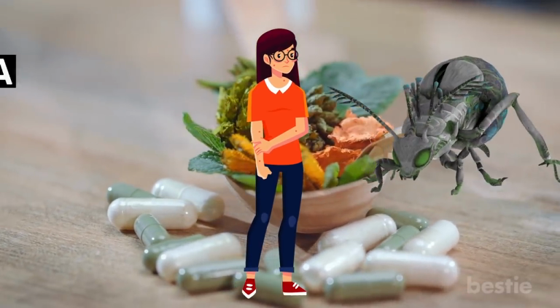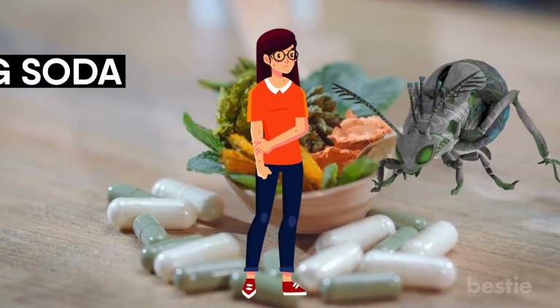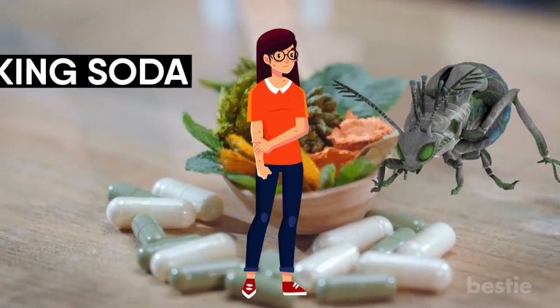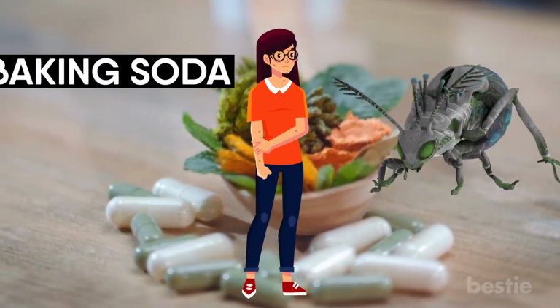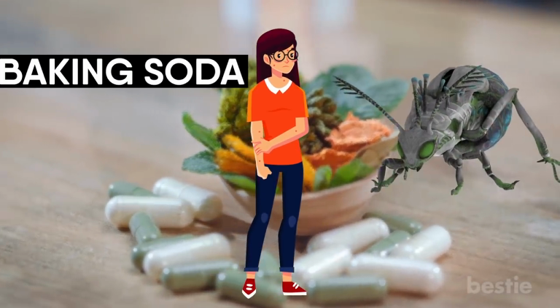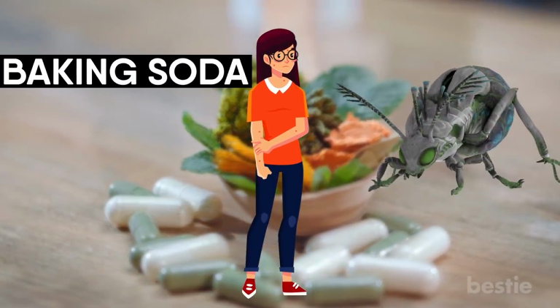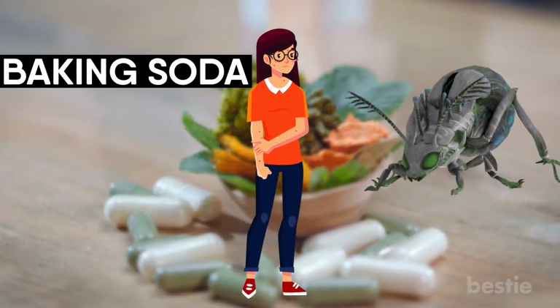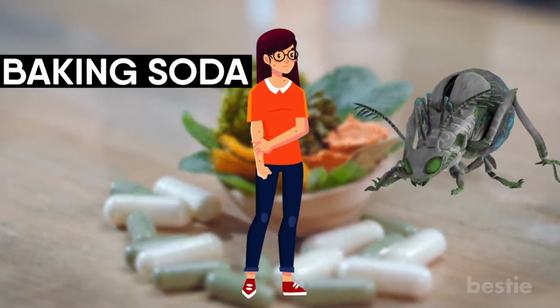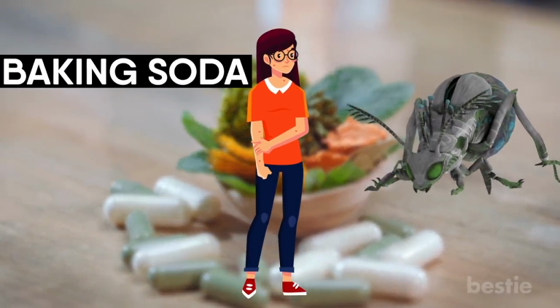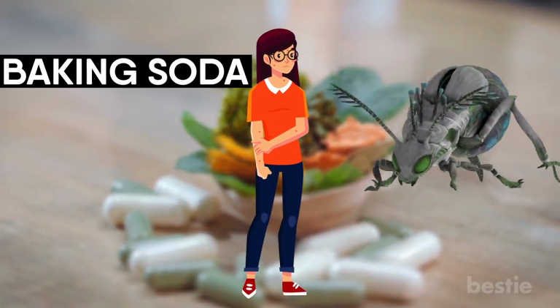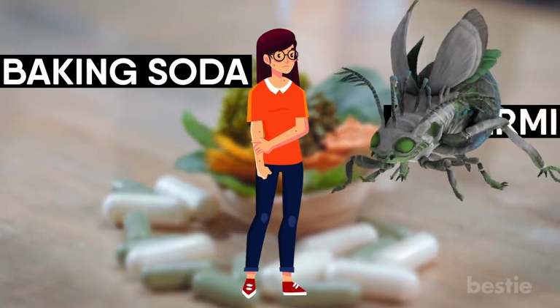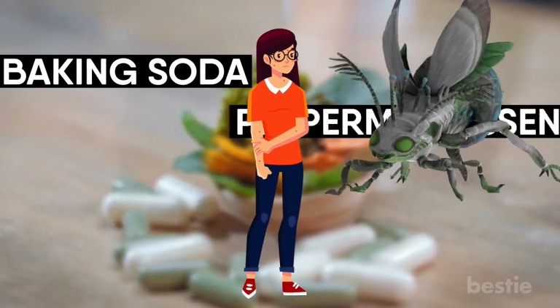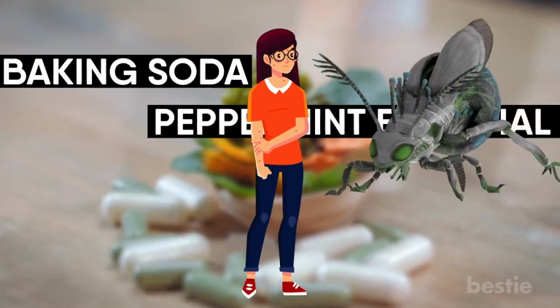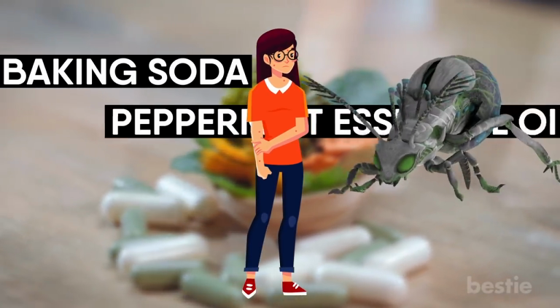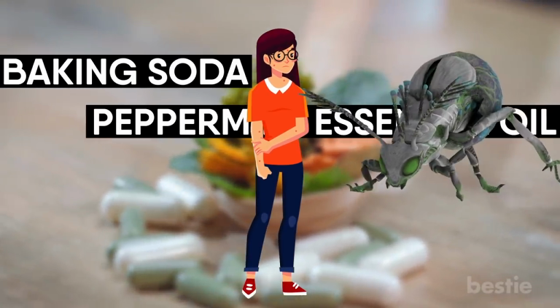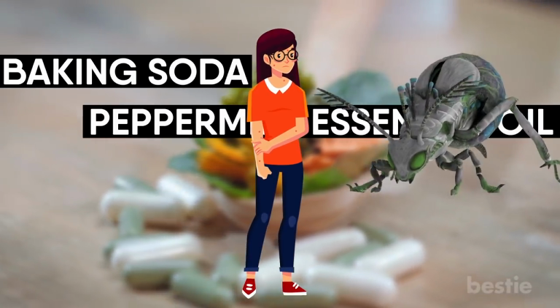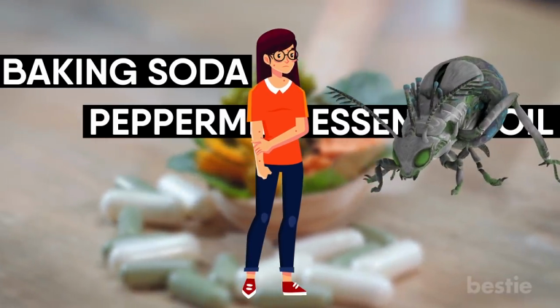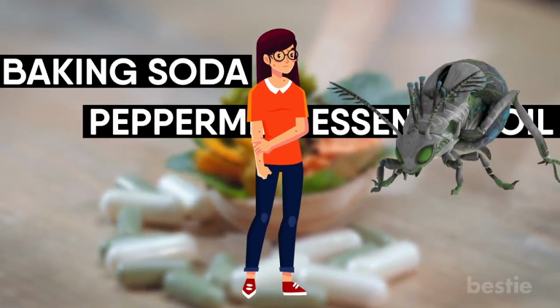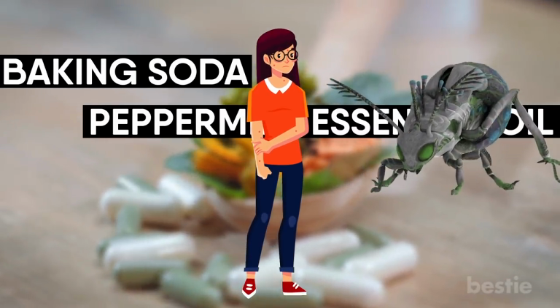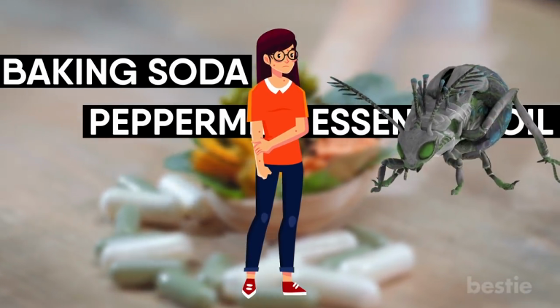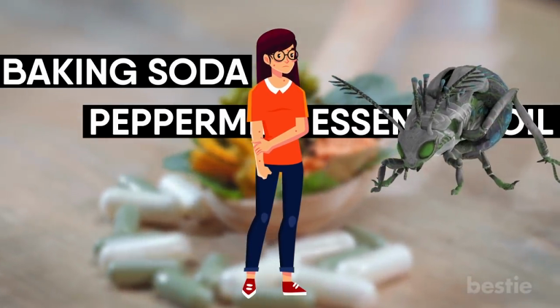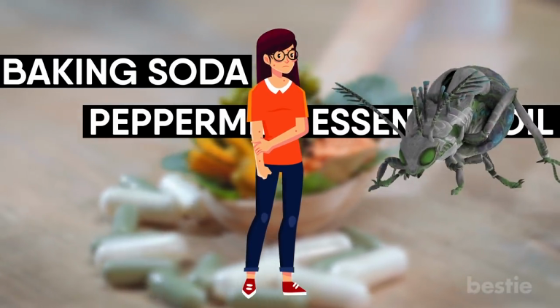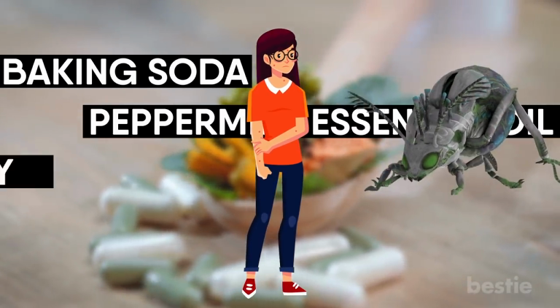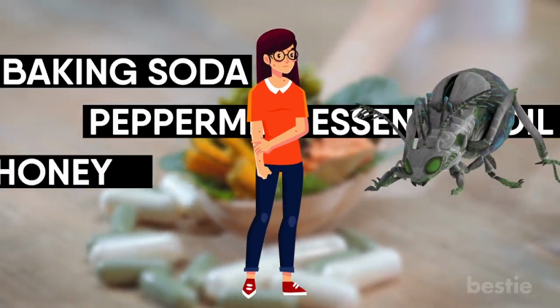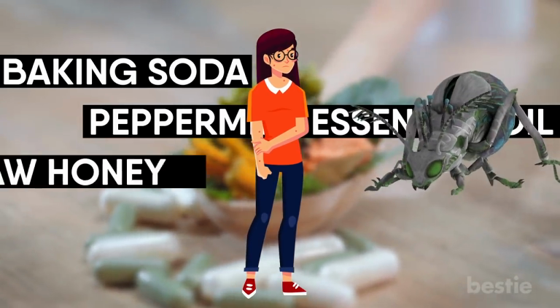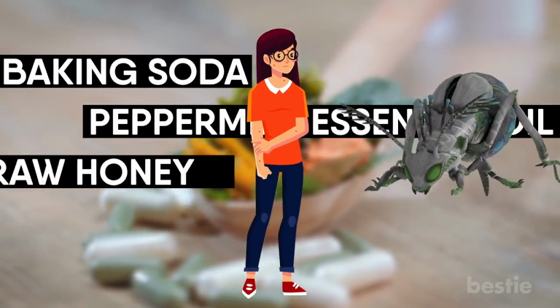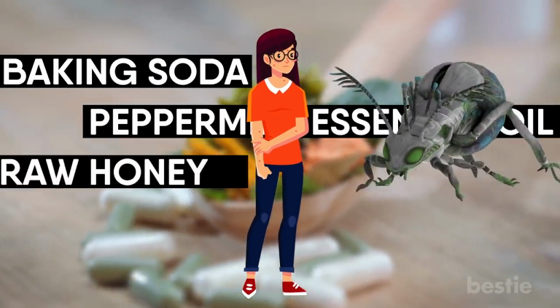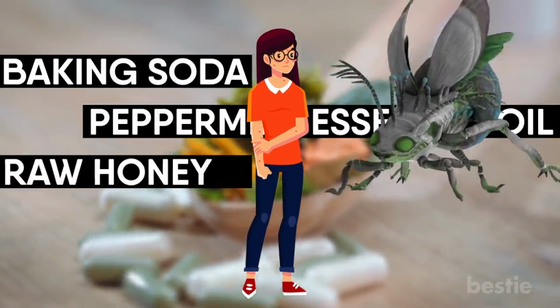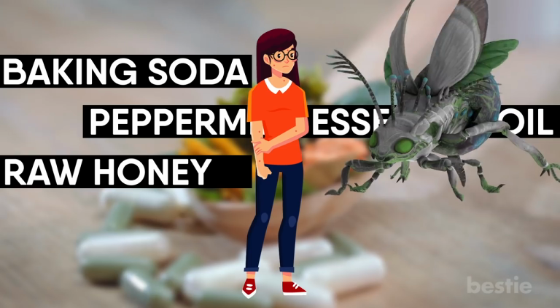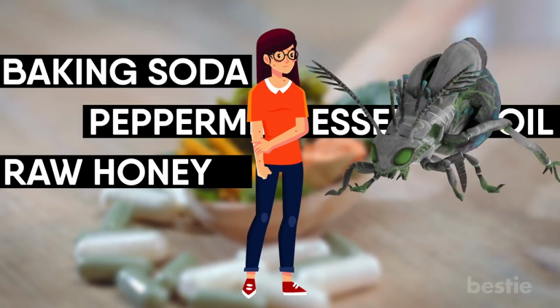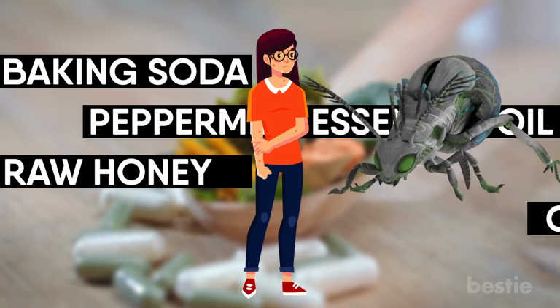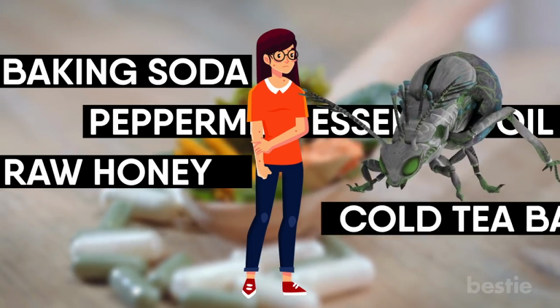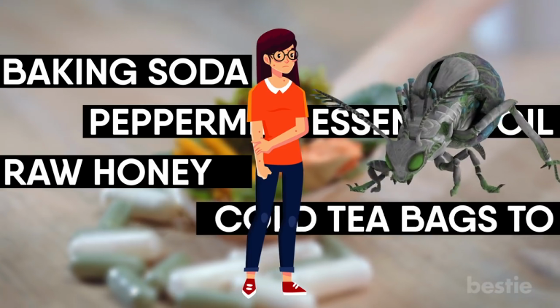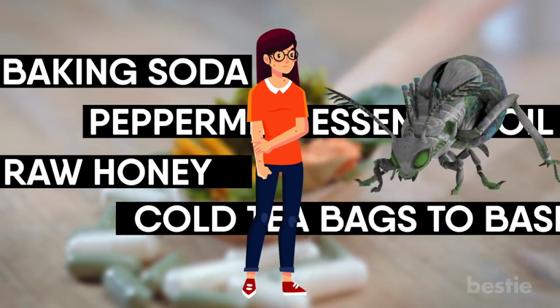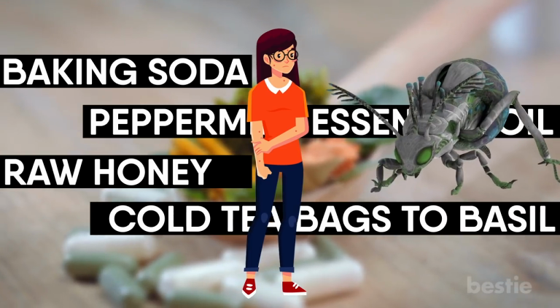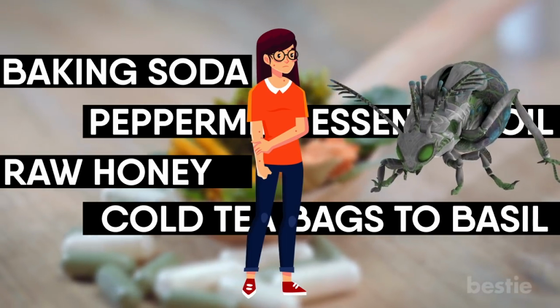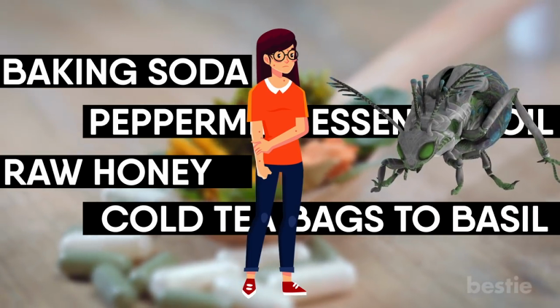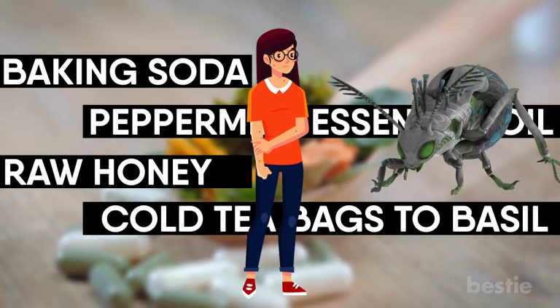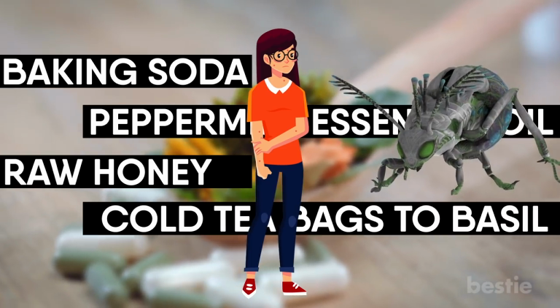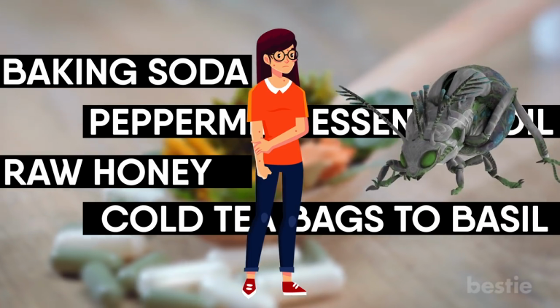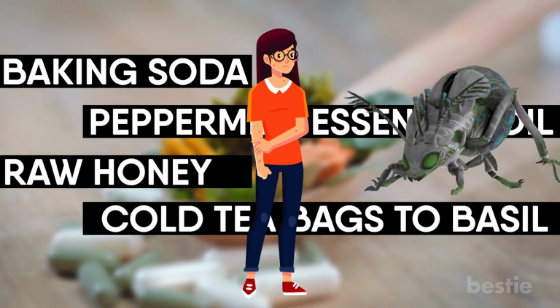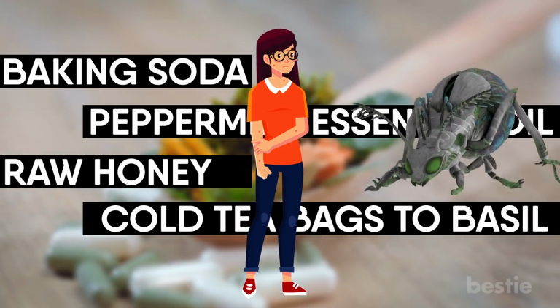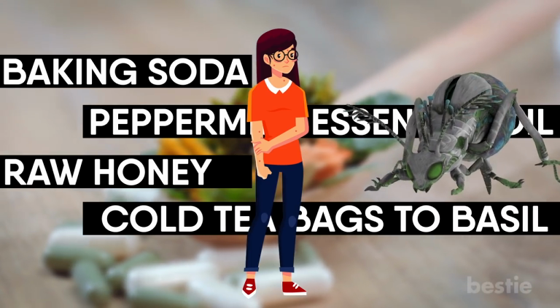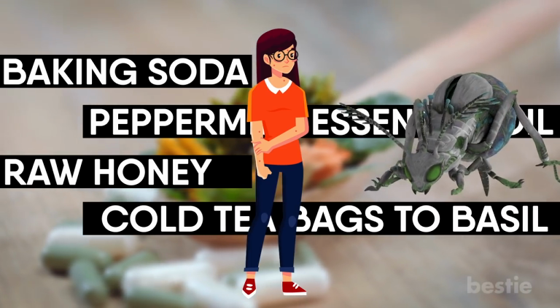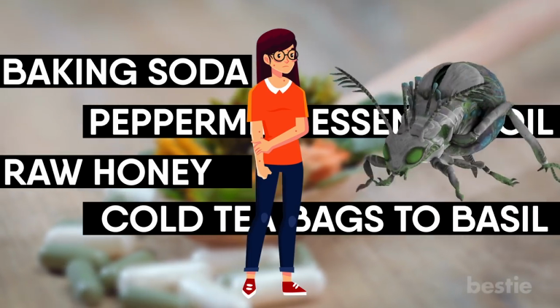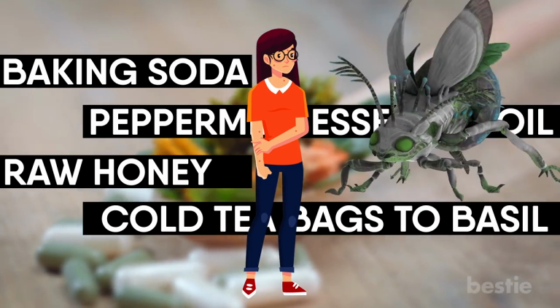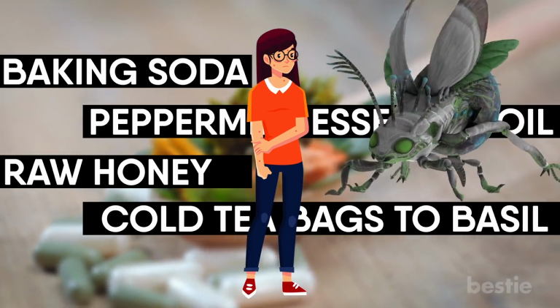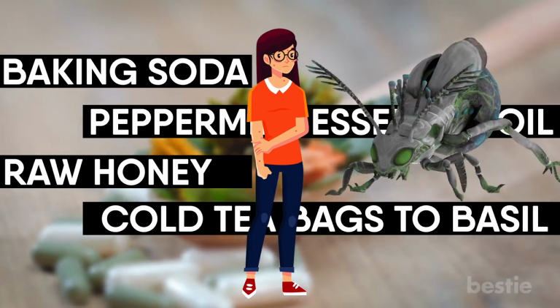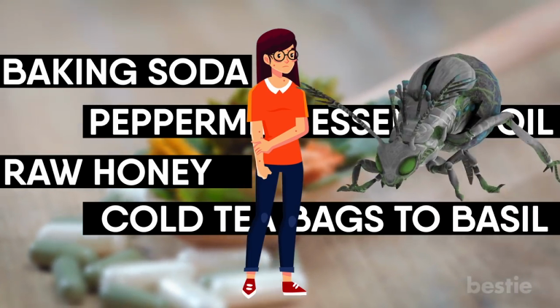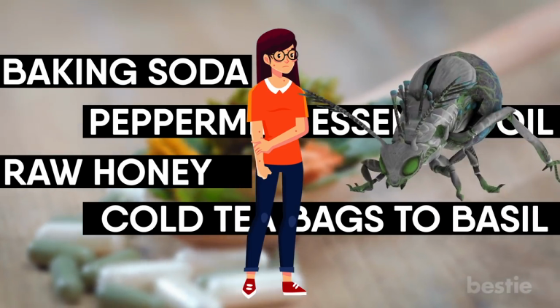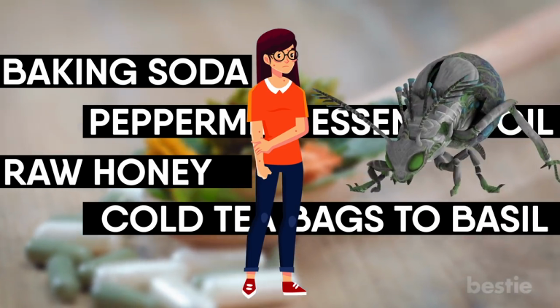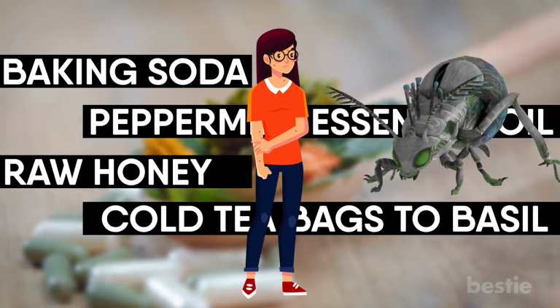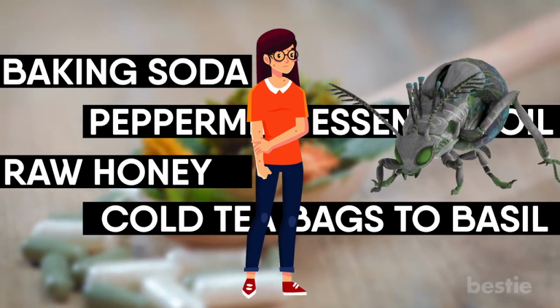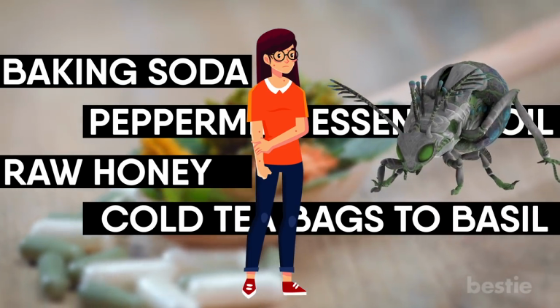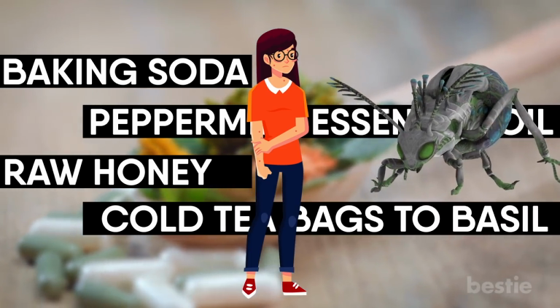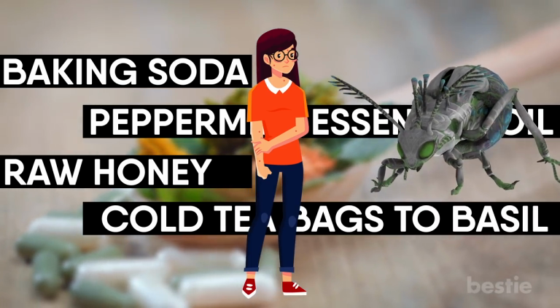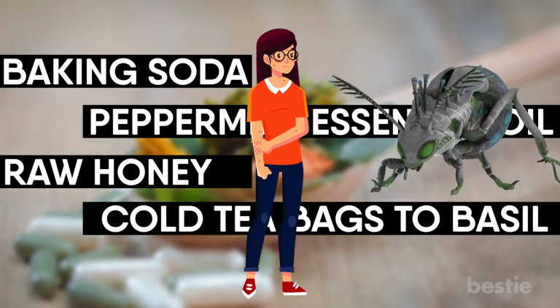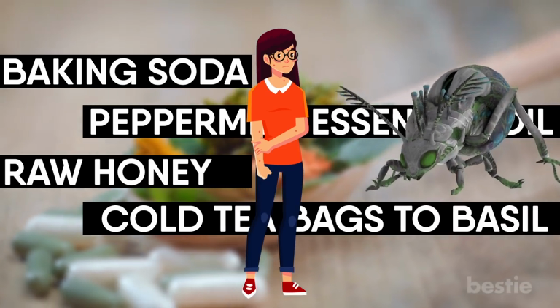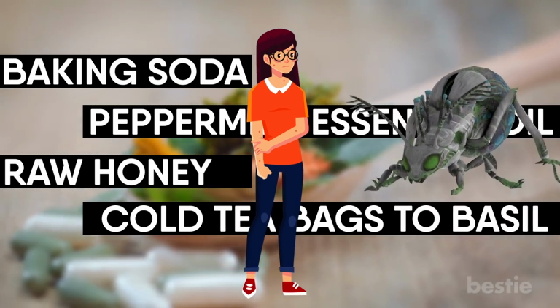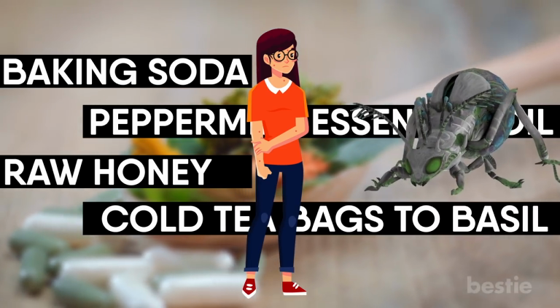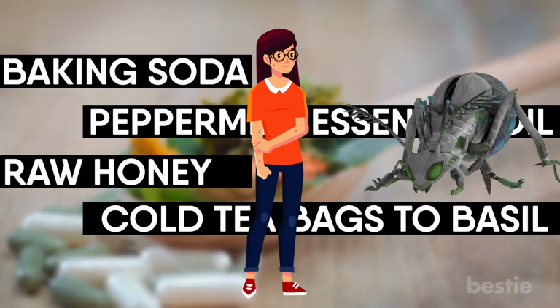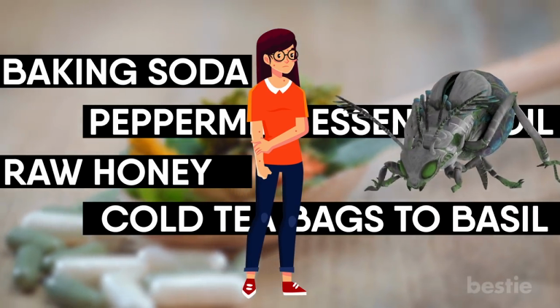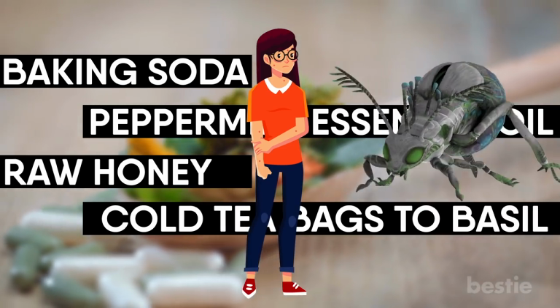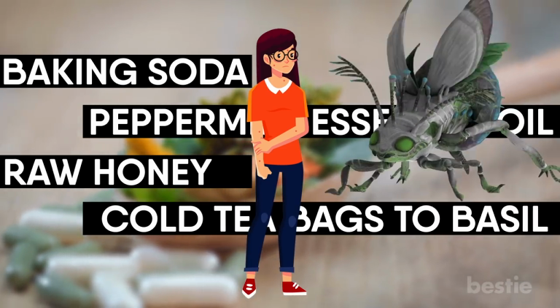From baking soda, peppermint essential oils, raw honey, cold tea bags to basil and more. Watch till the end to learn about all of them.